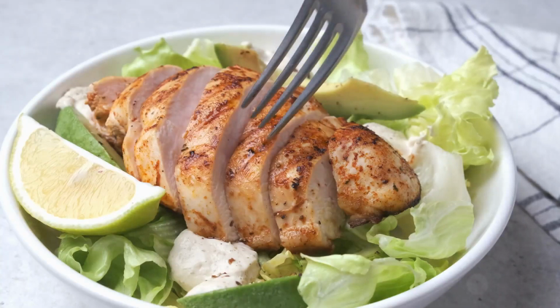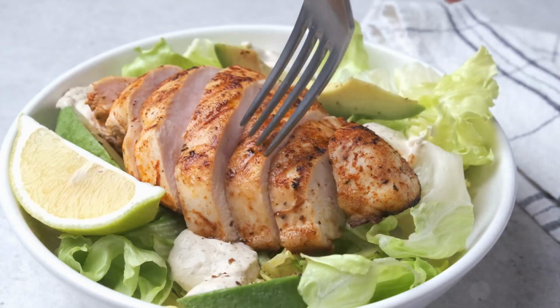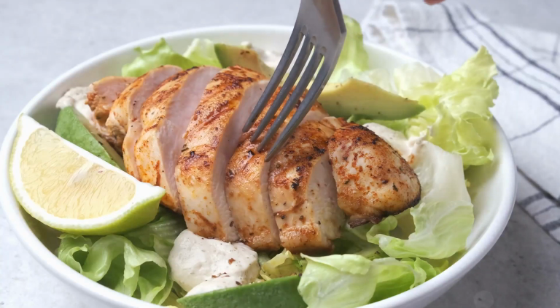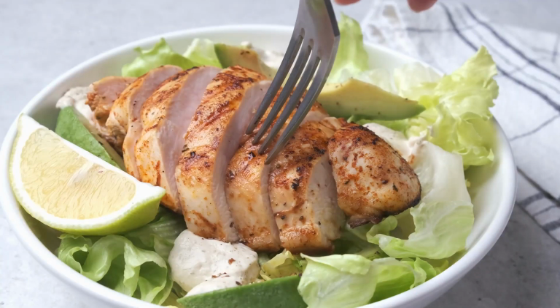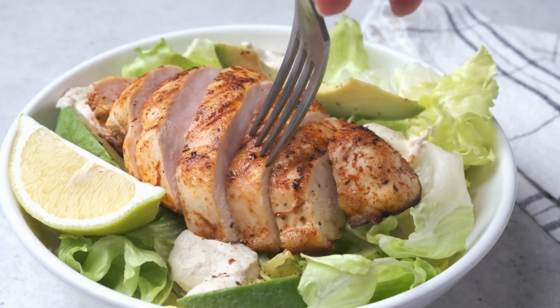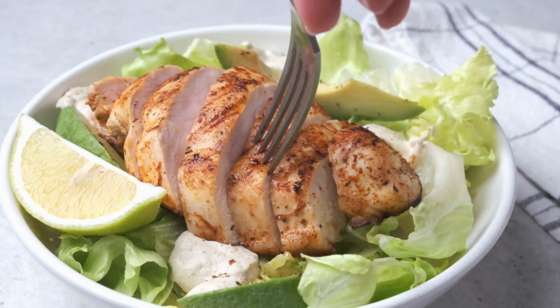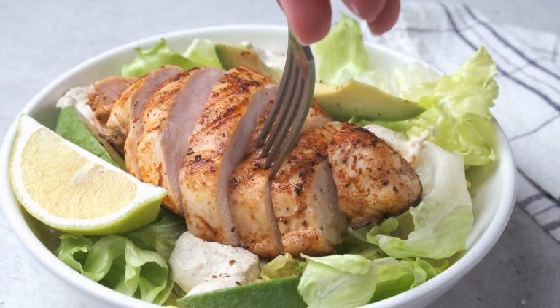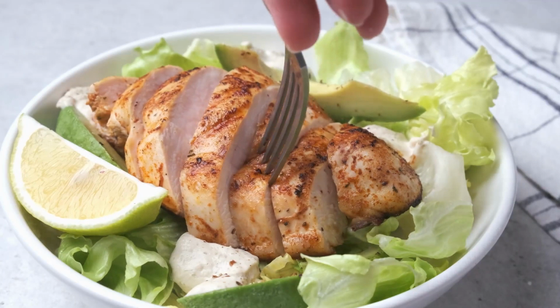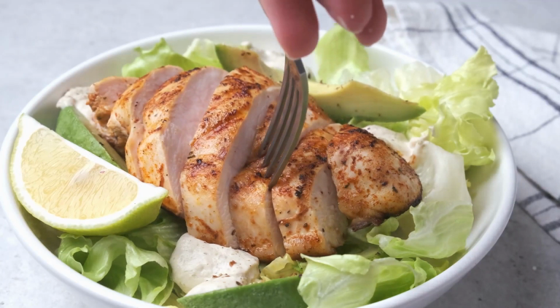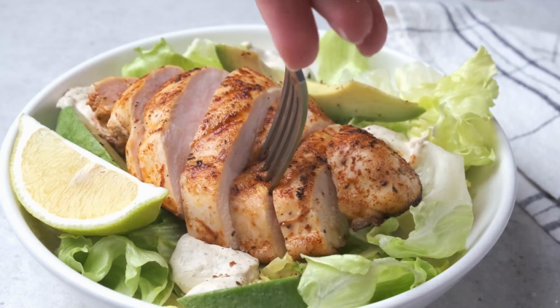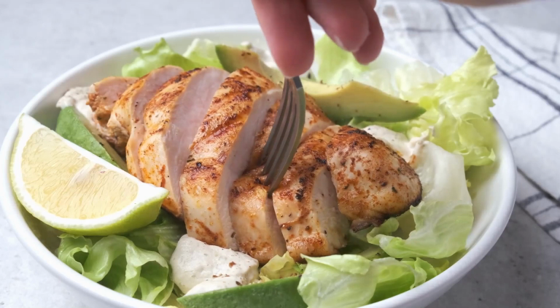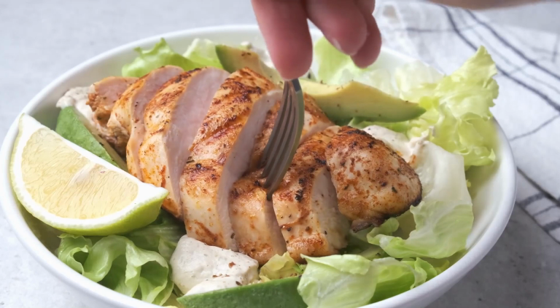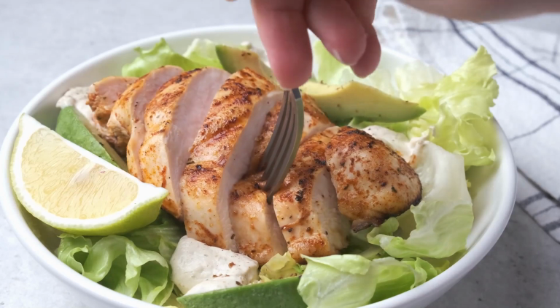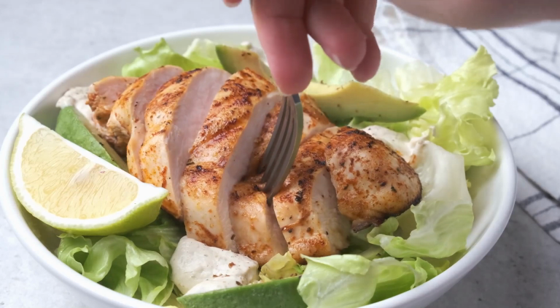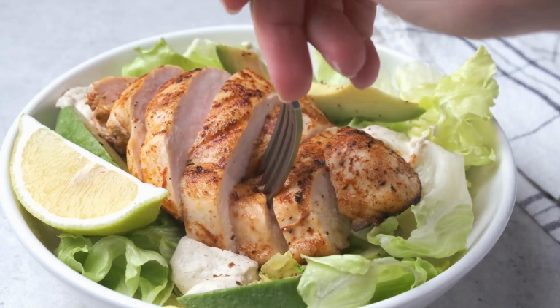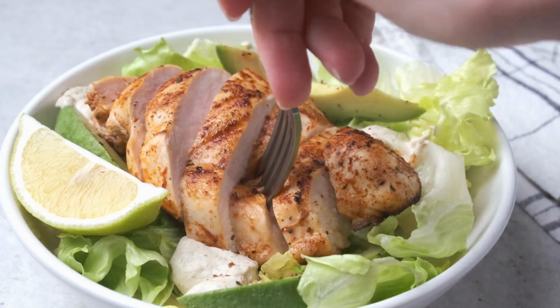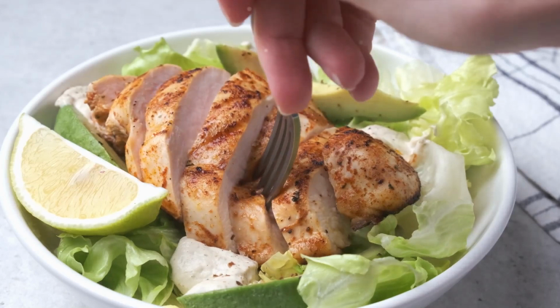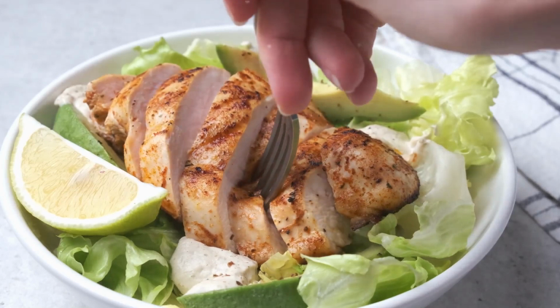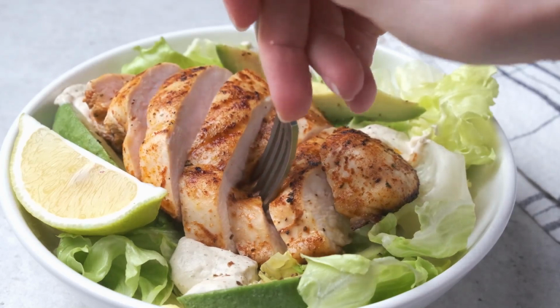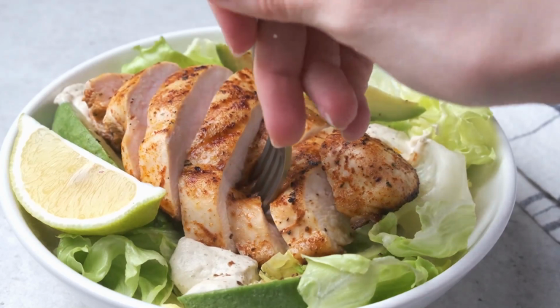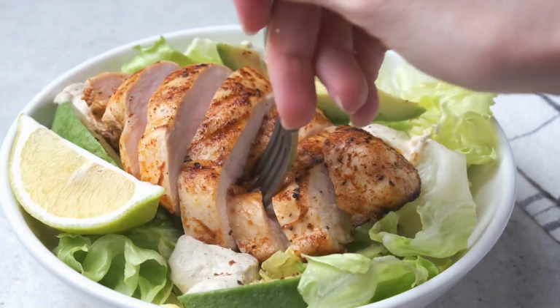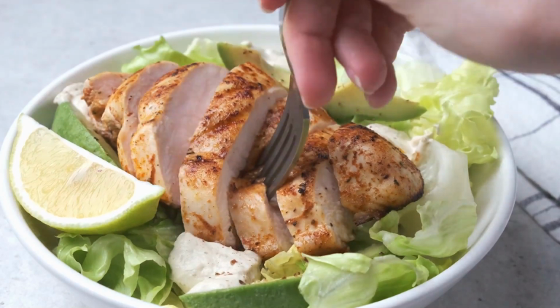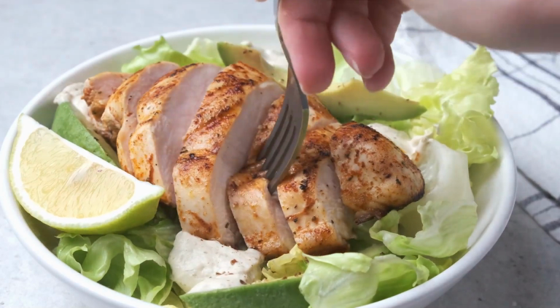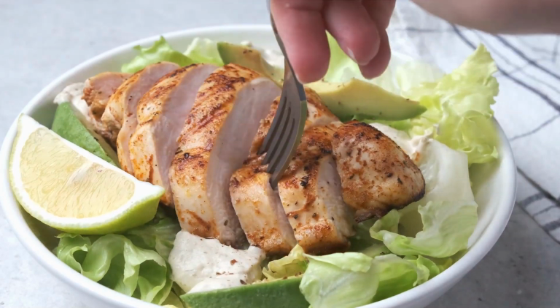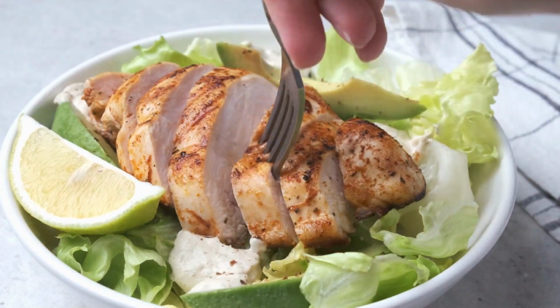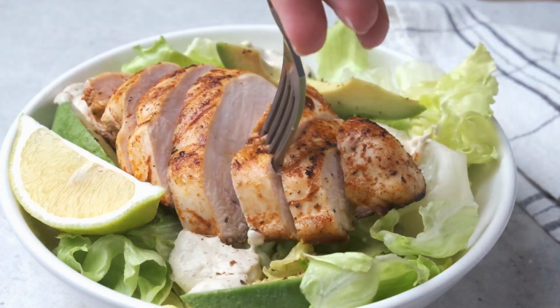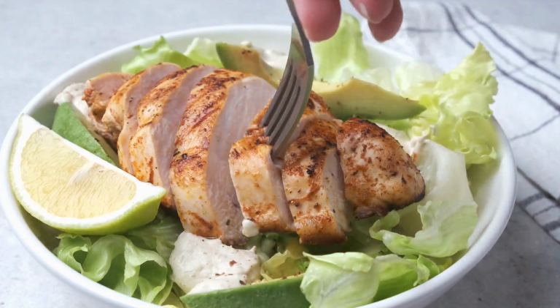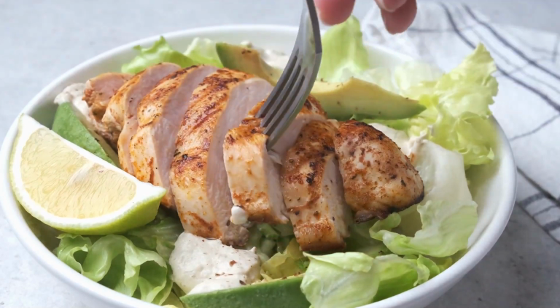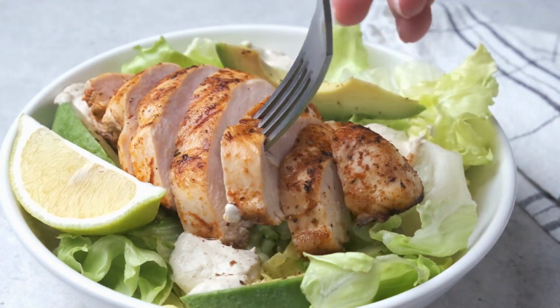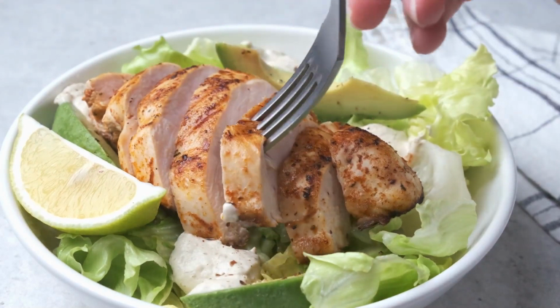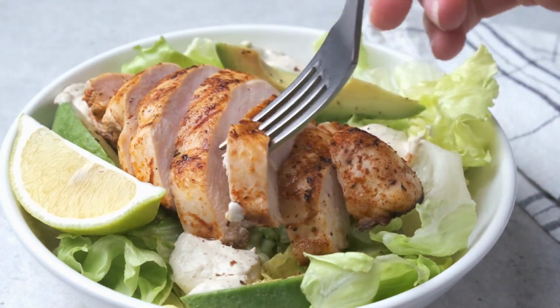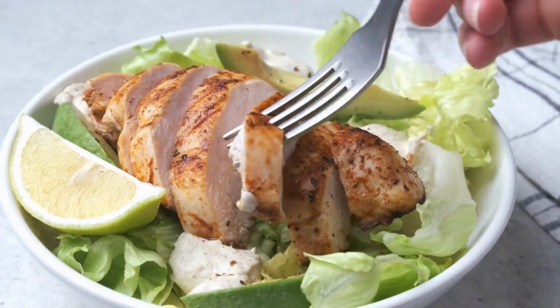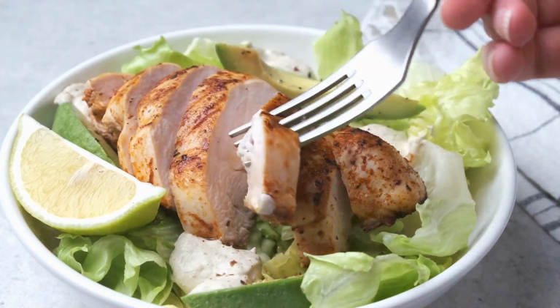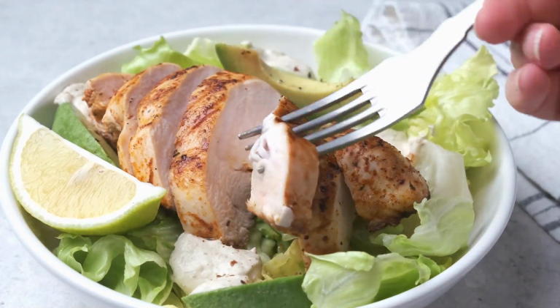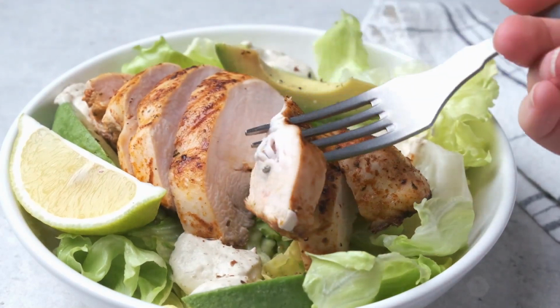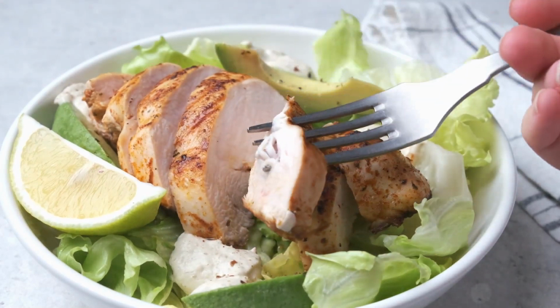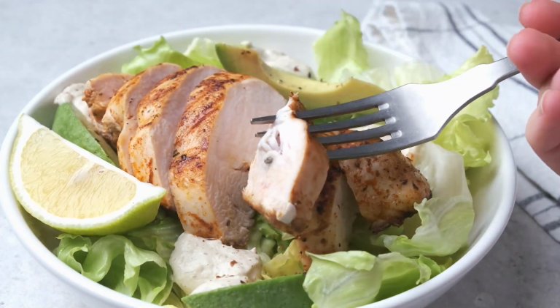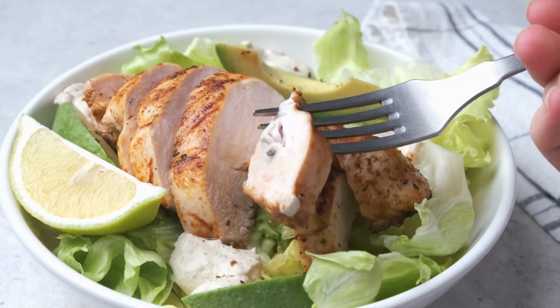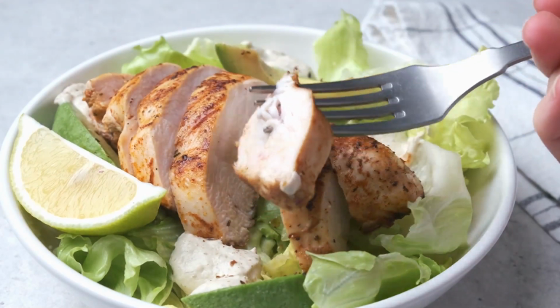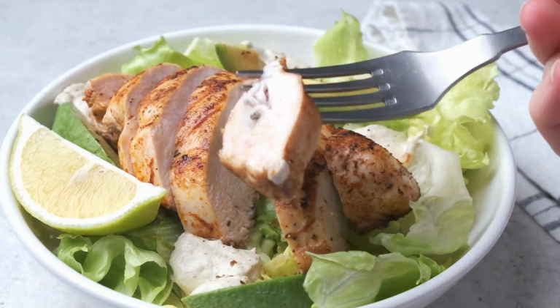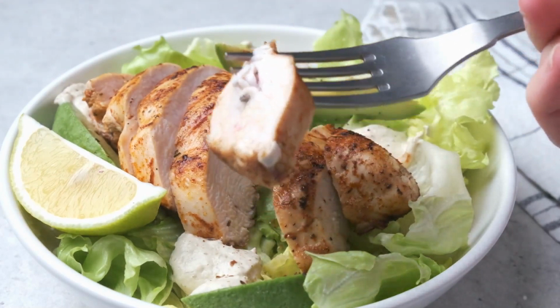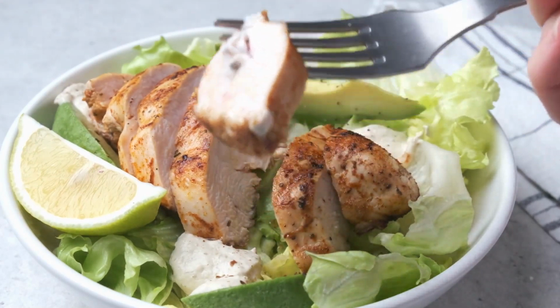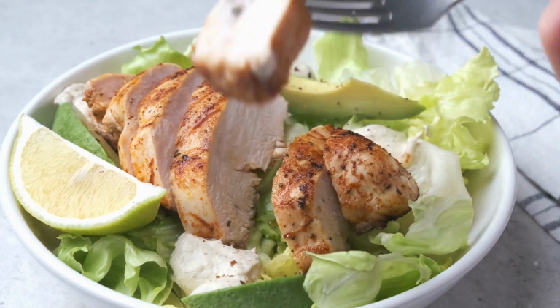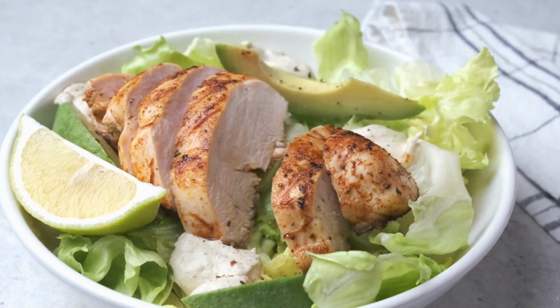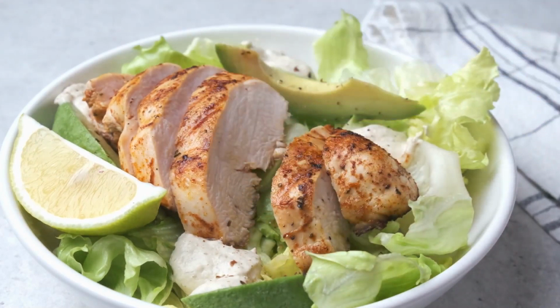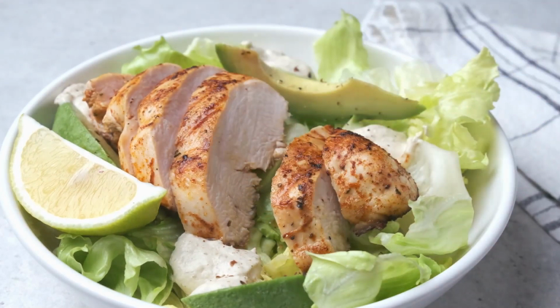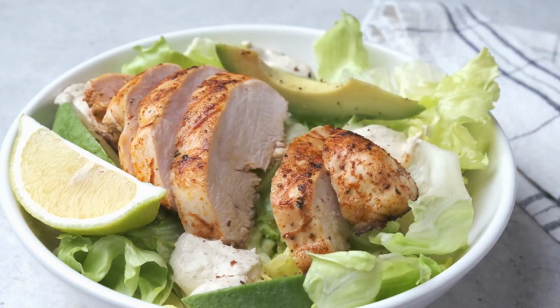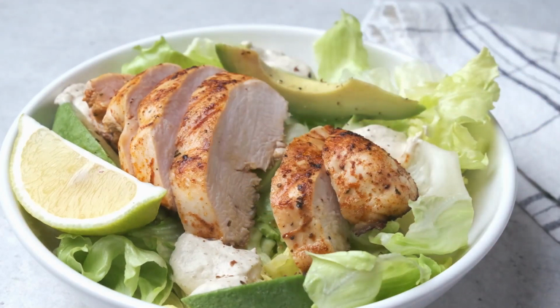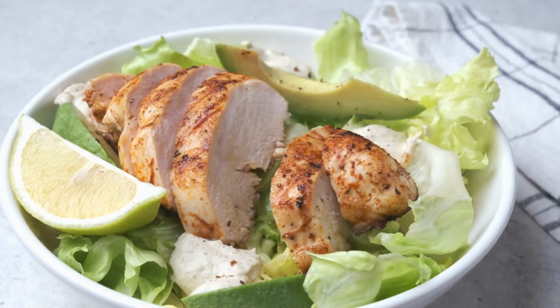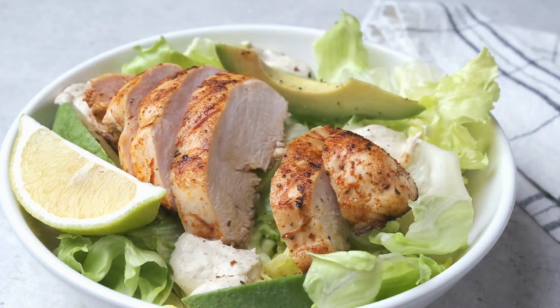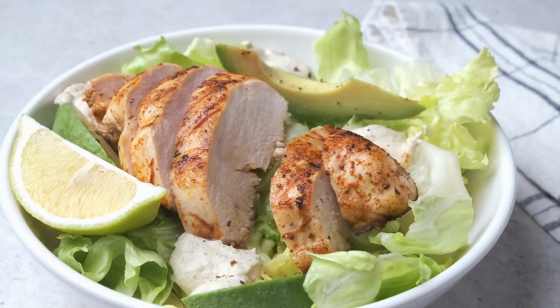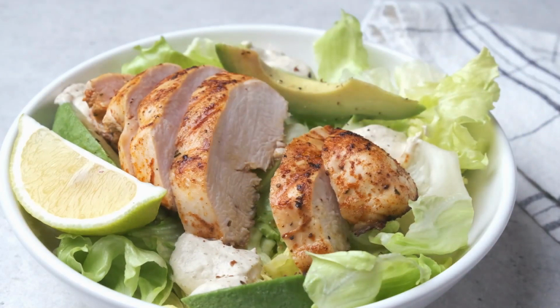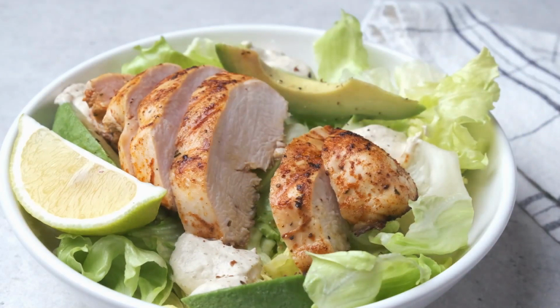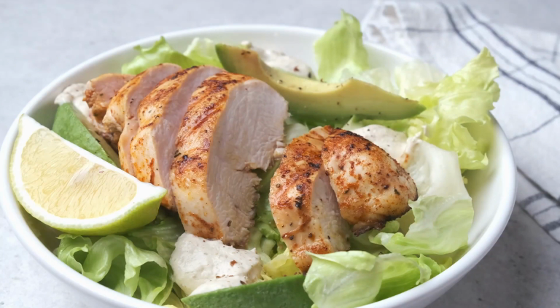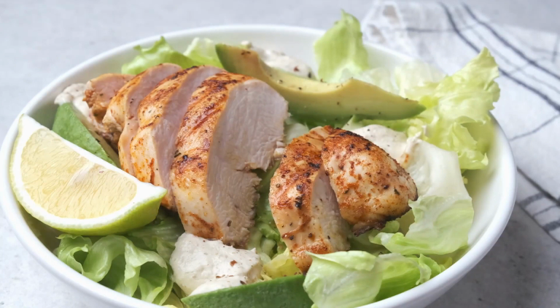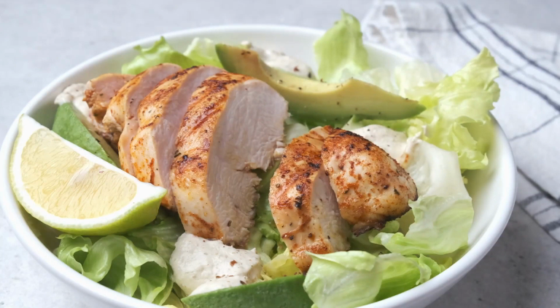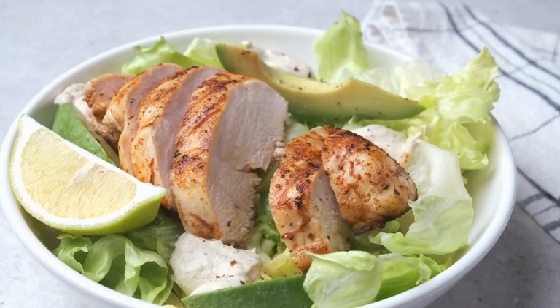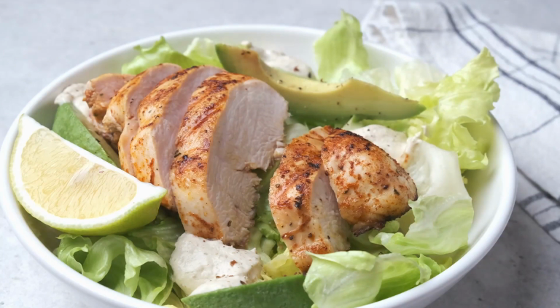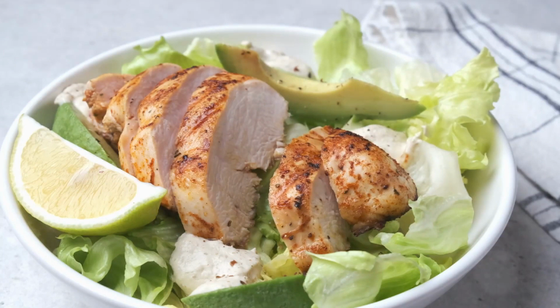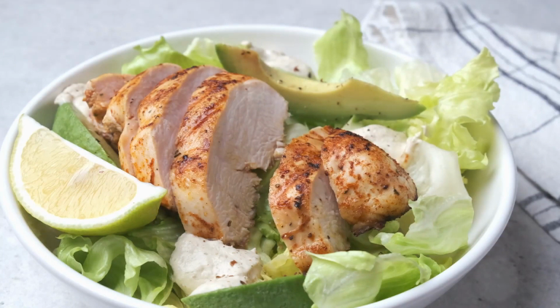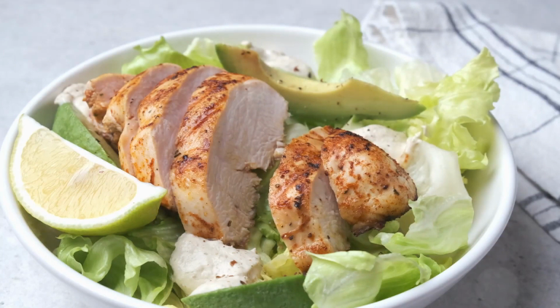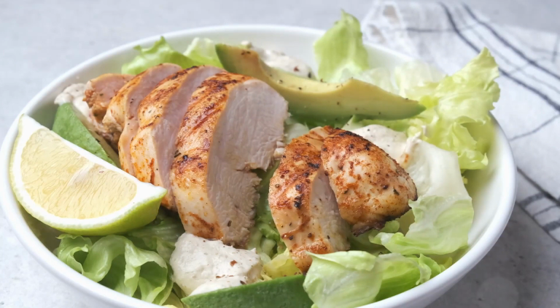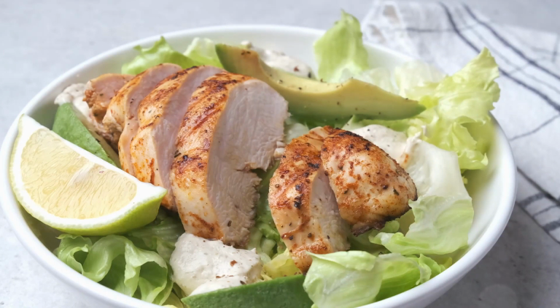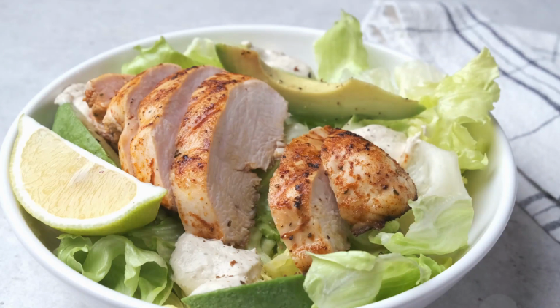This dish is a powerhouse of nutrition, offering a good dose of vitamins and fiber, and it's so tasty you won't even miss the potatoes.